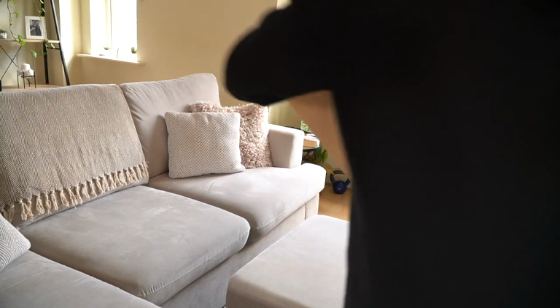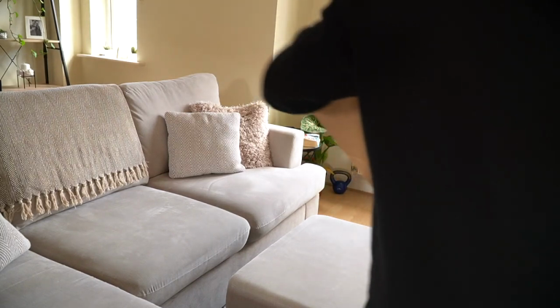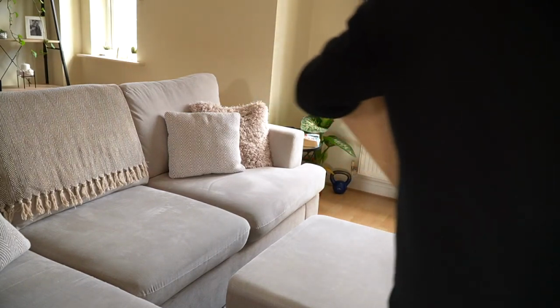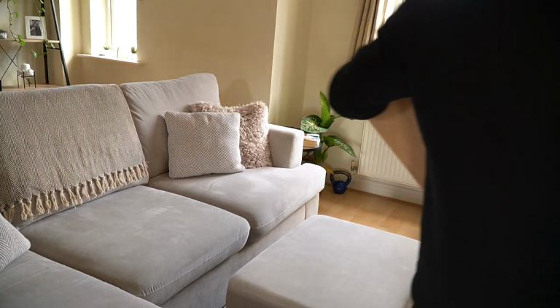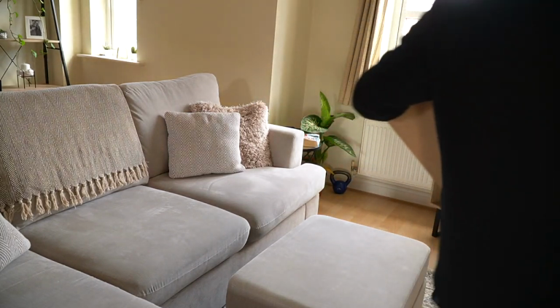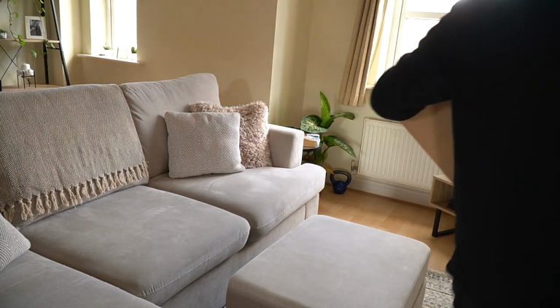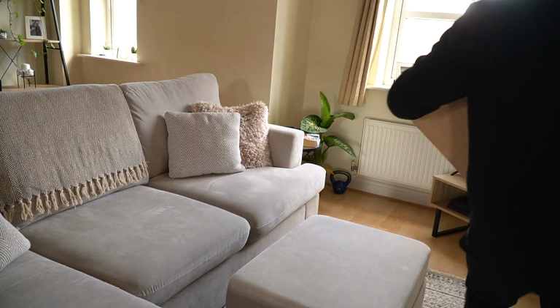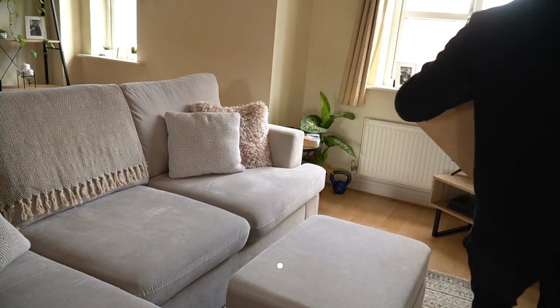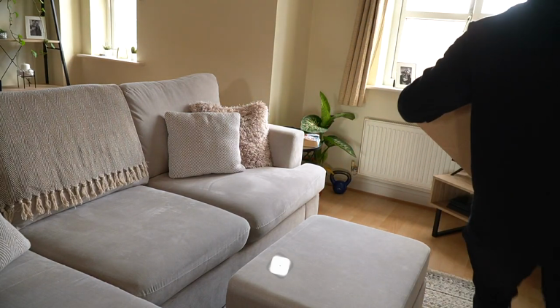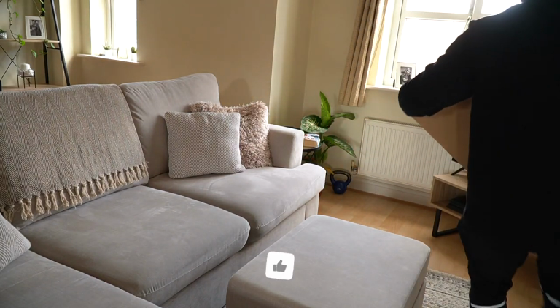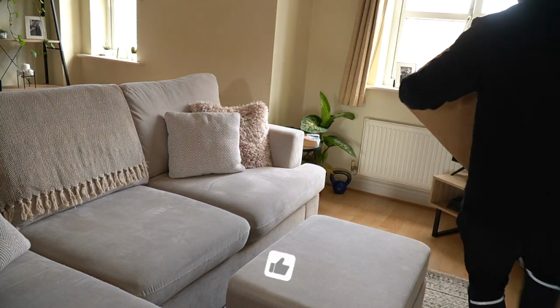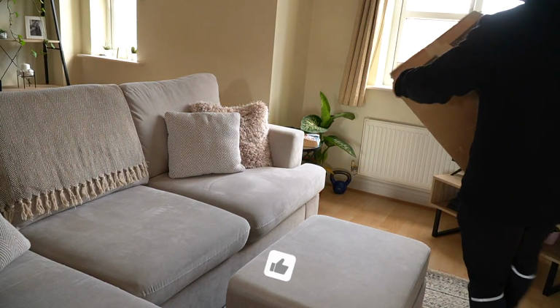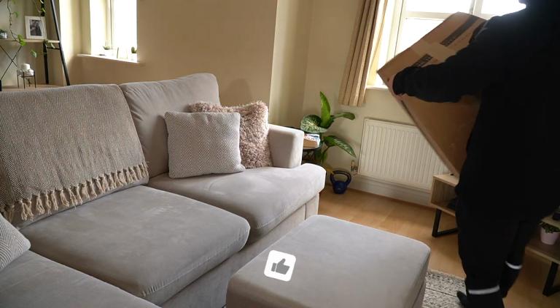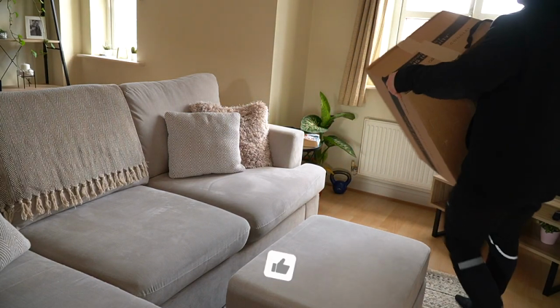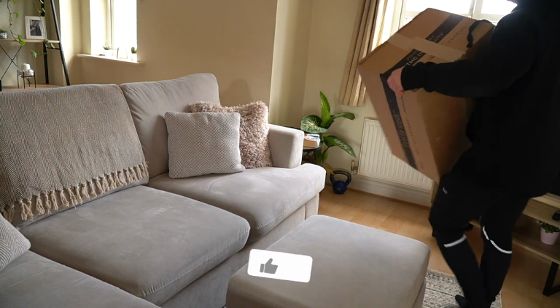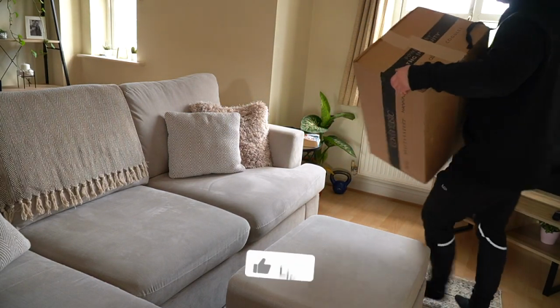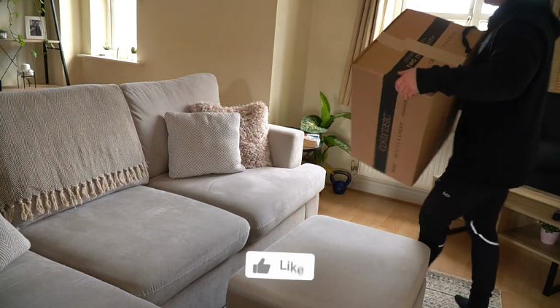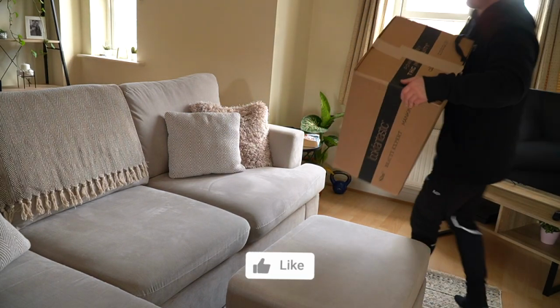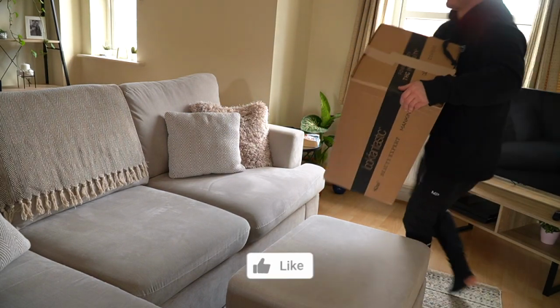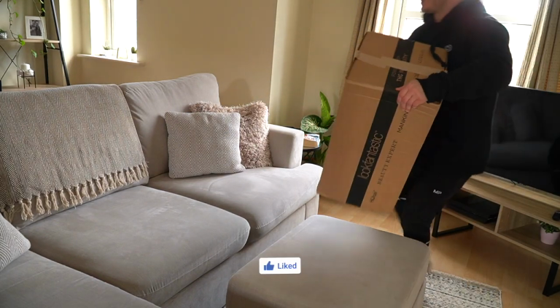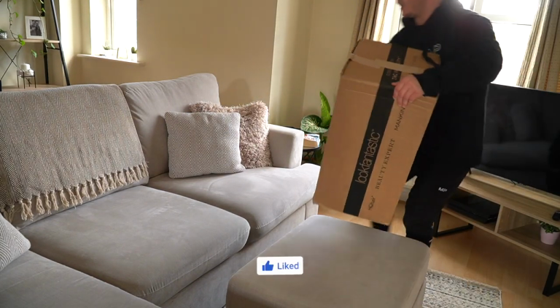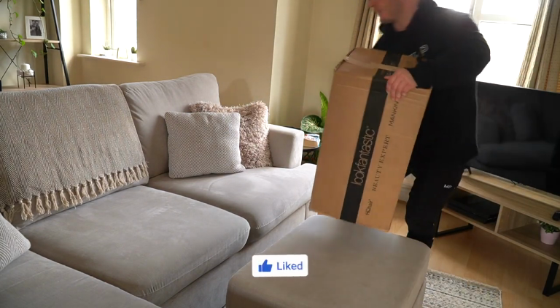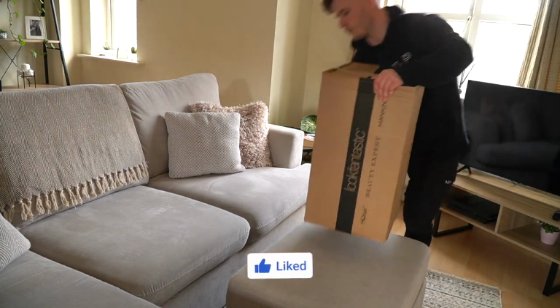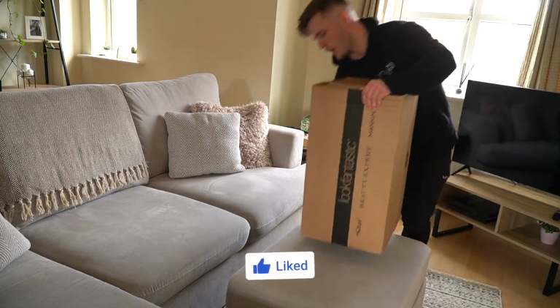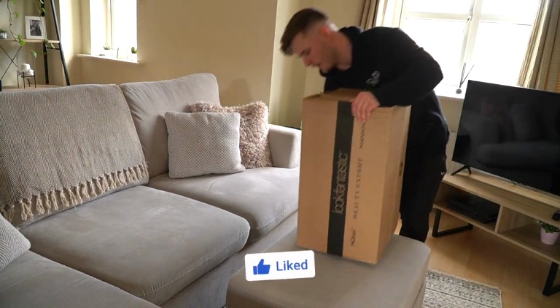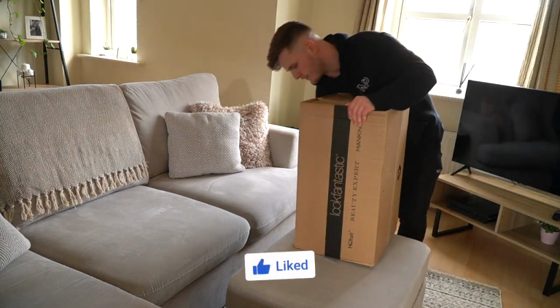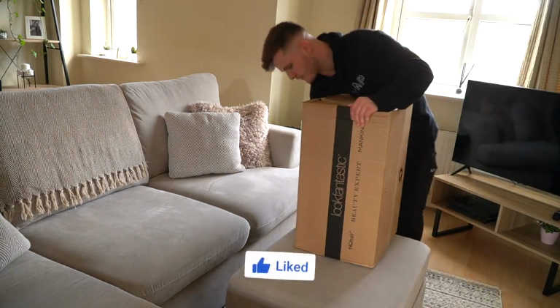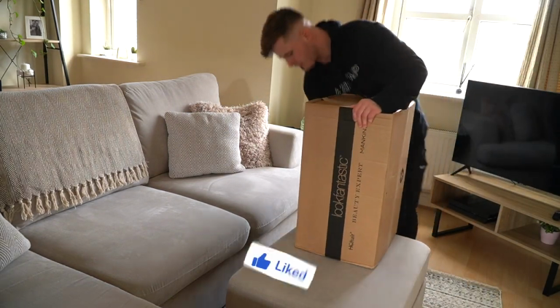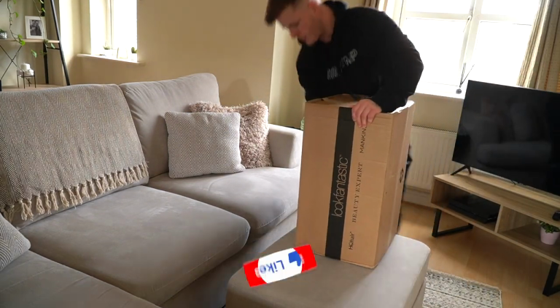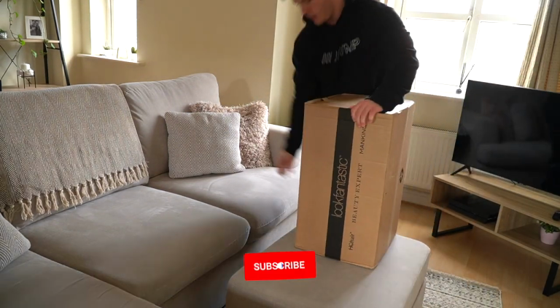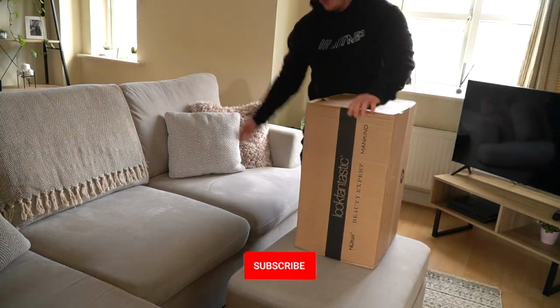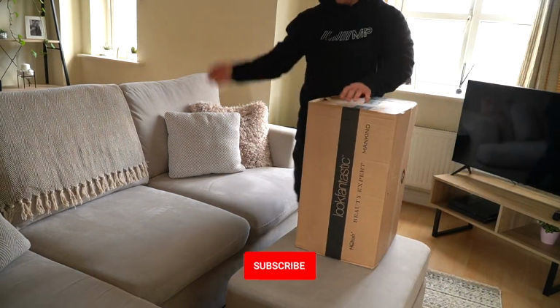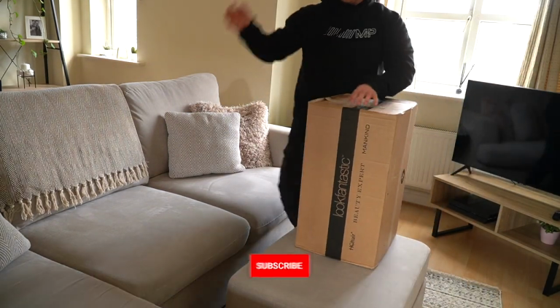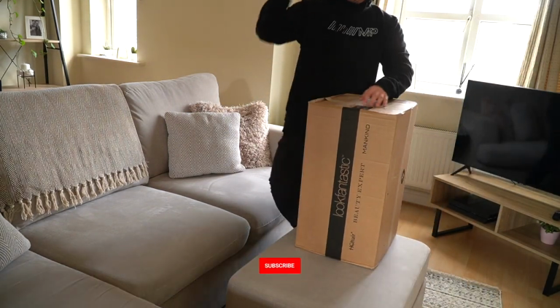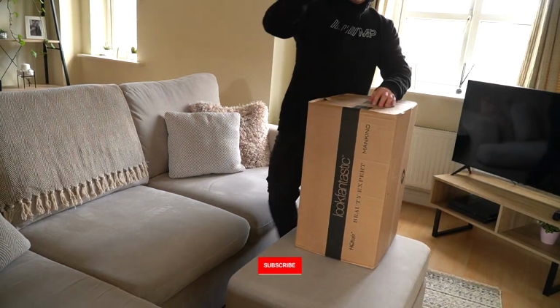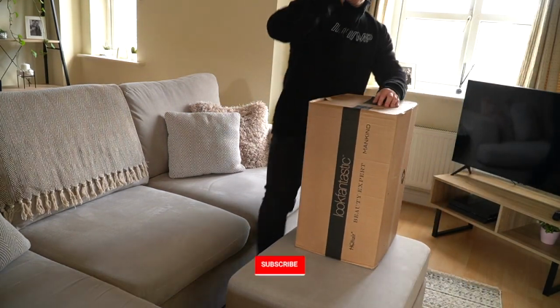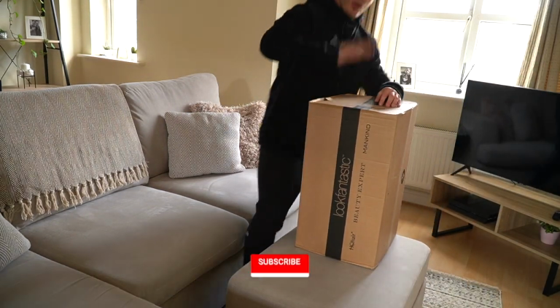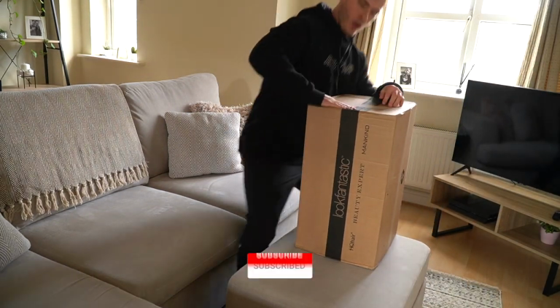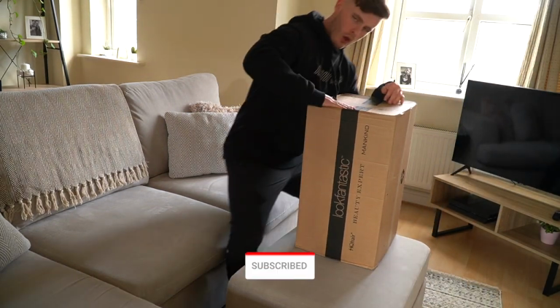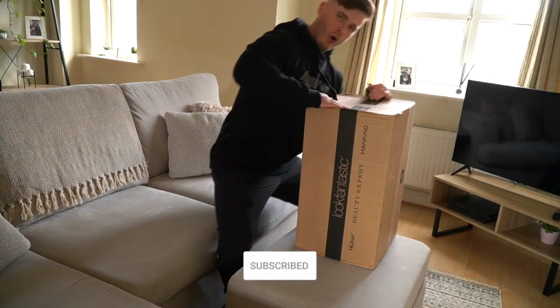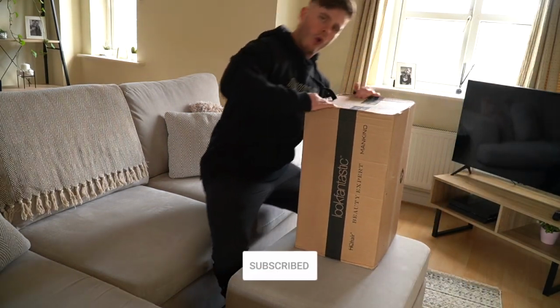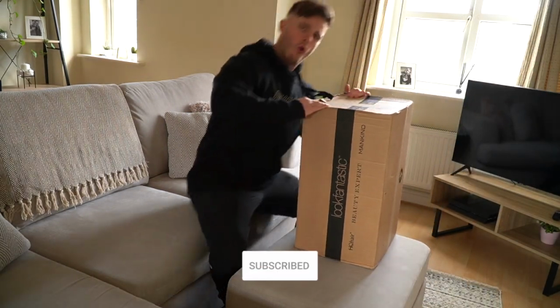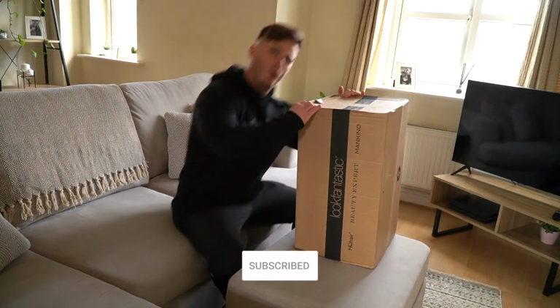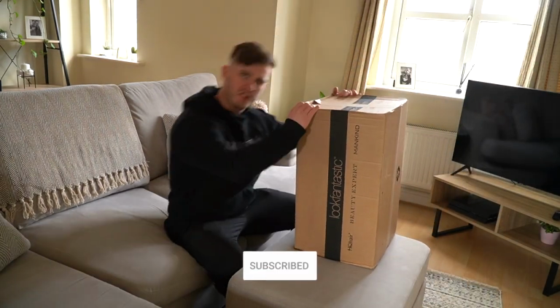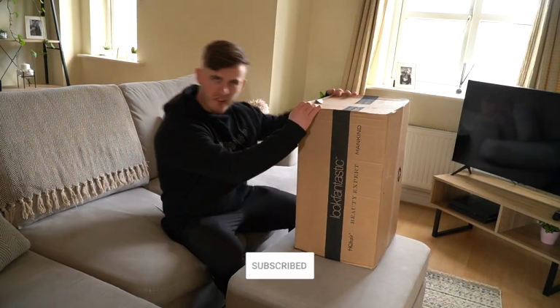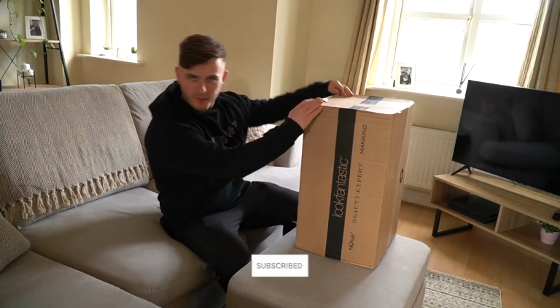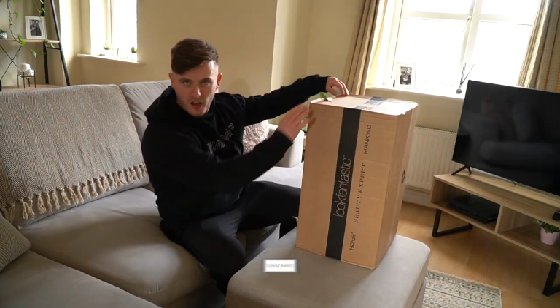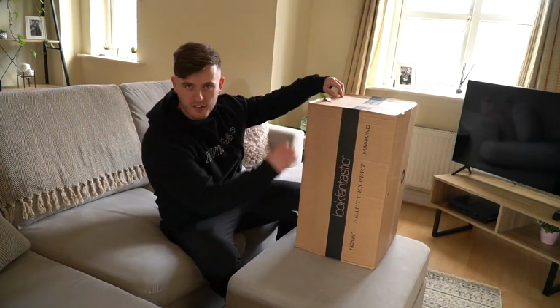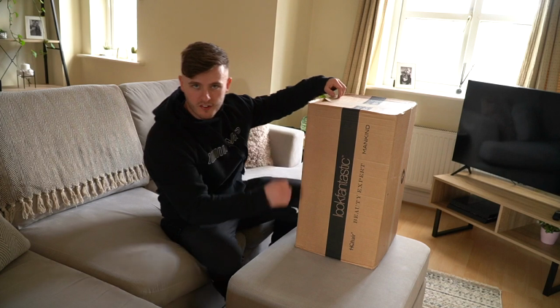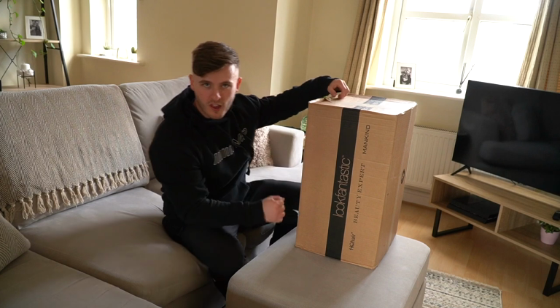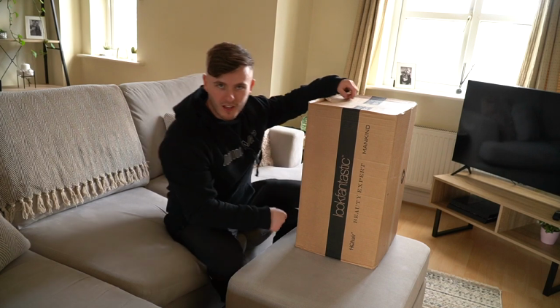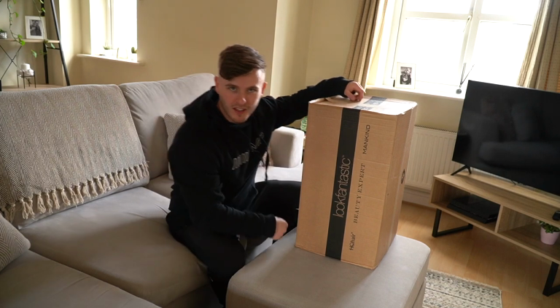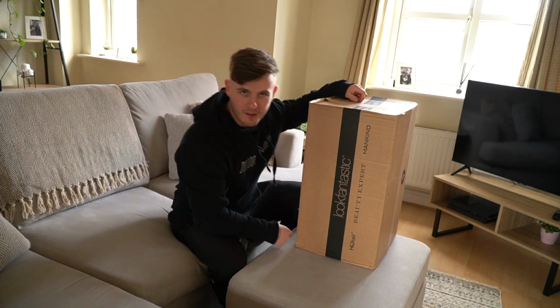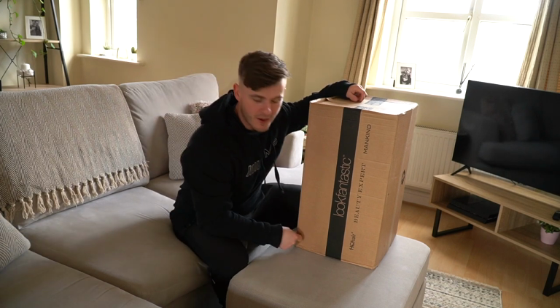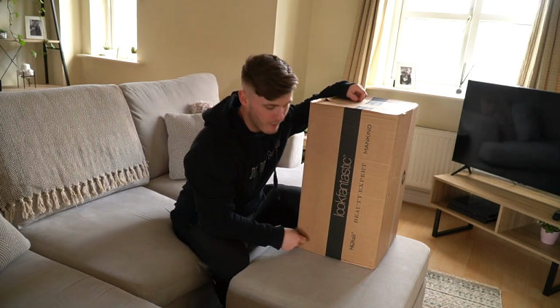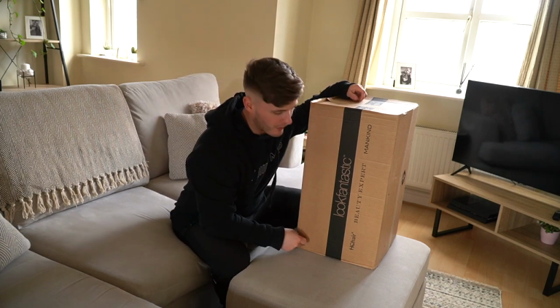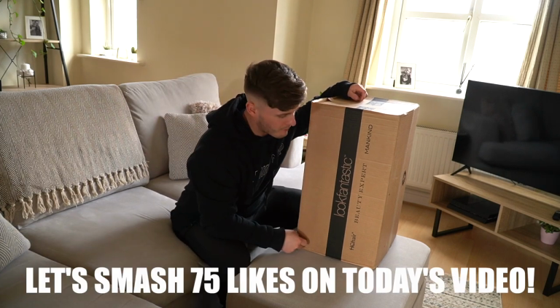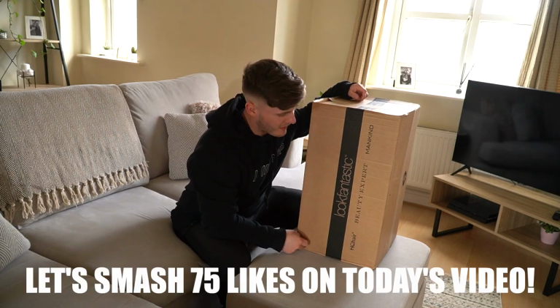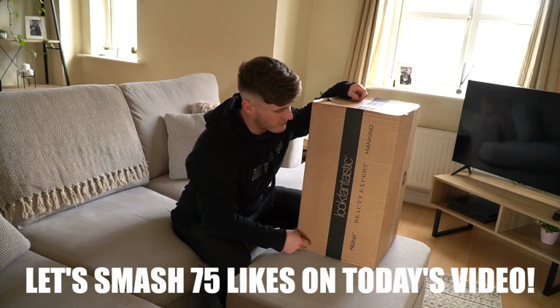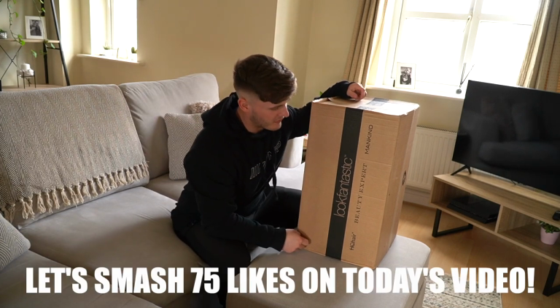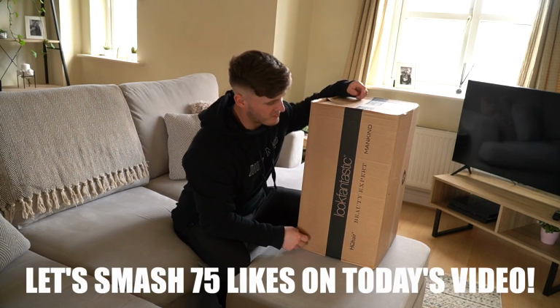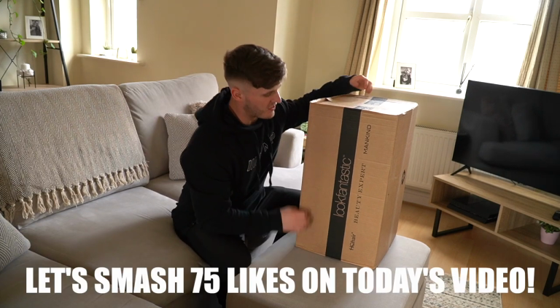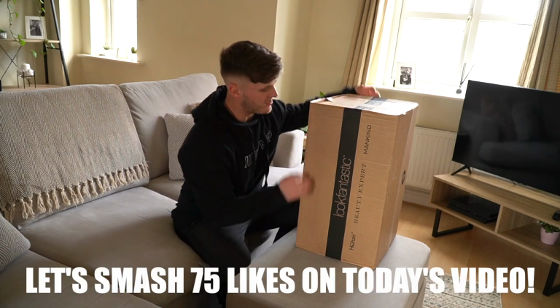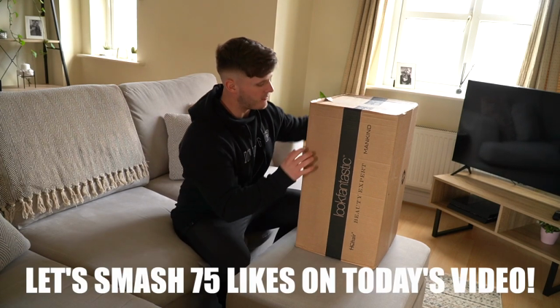Ladies and gentlemen of the internet, what's up guys? Liam here, welcome back to LSJTV.